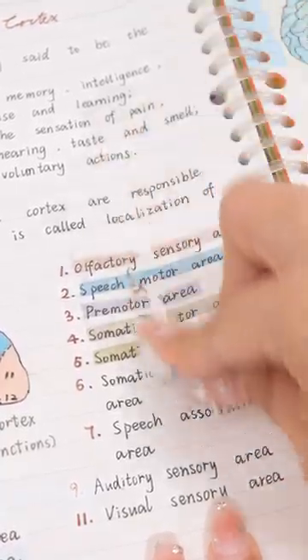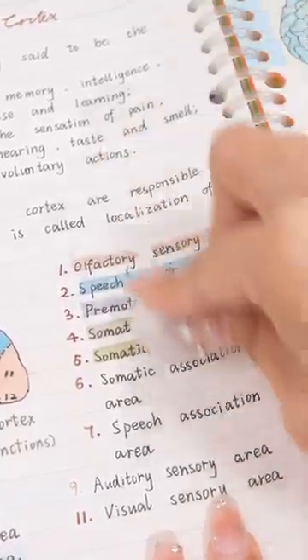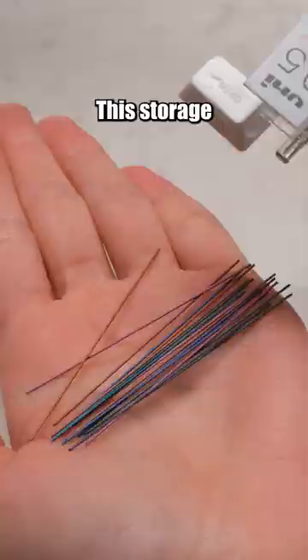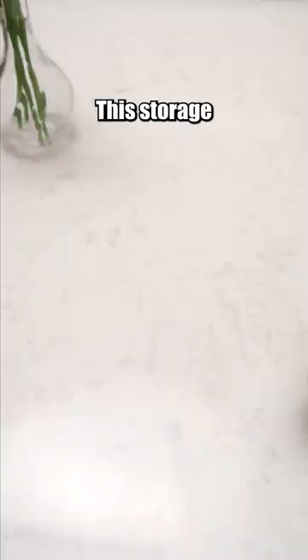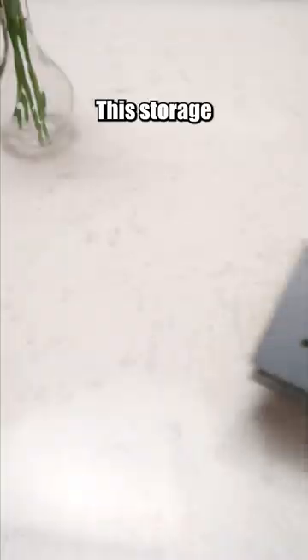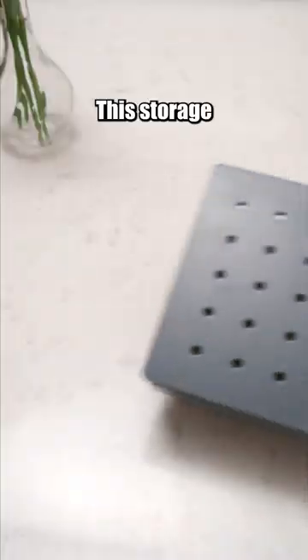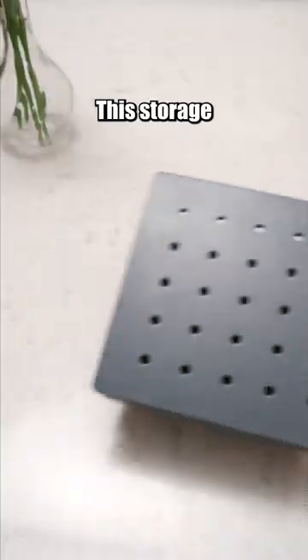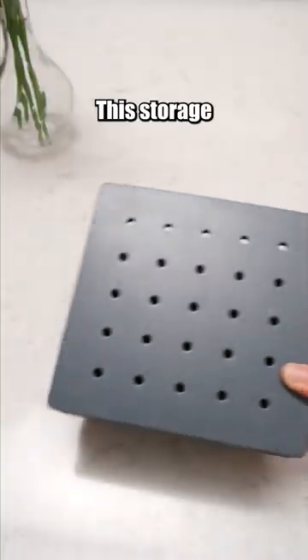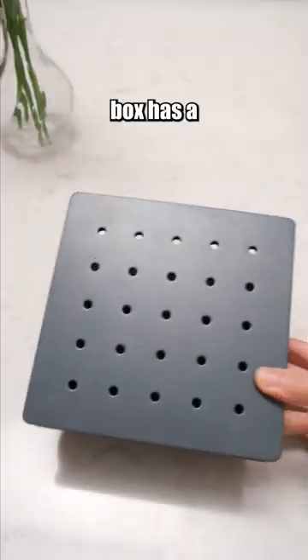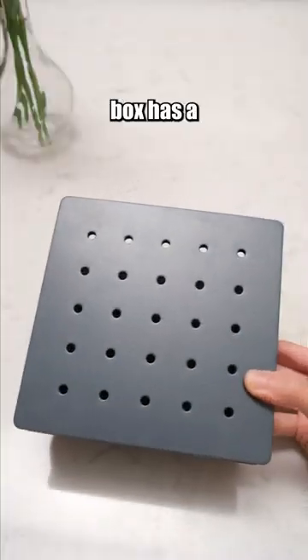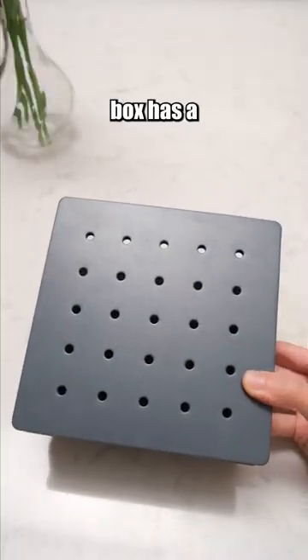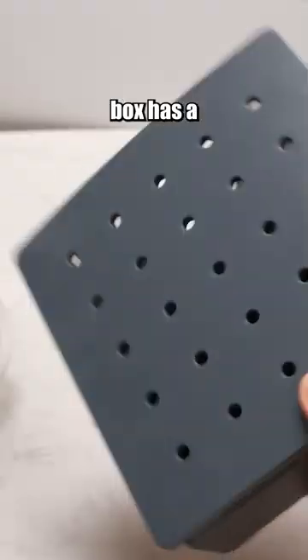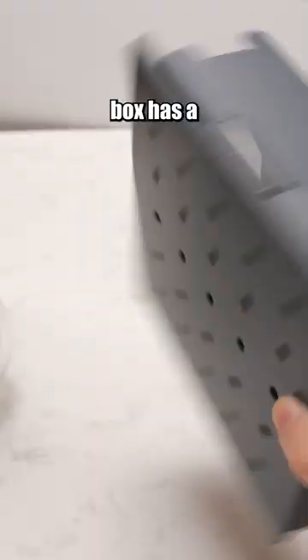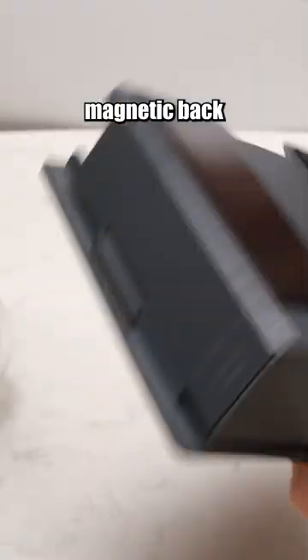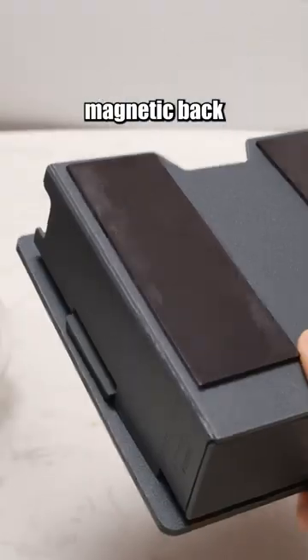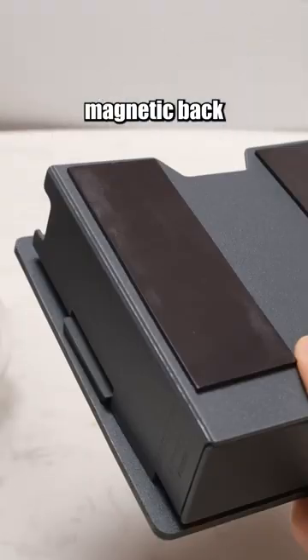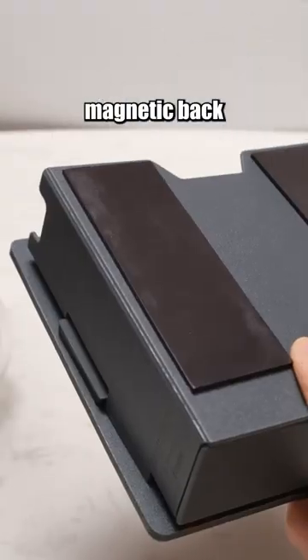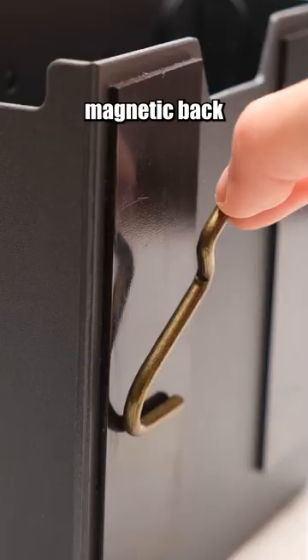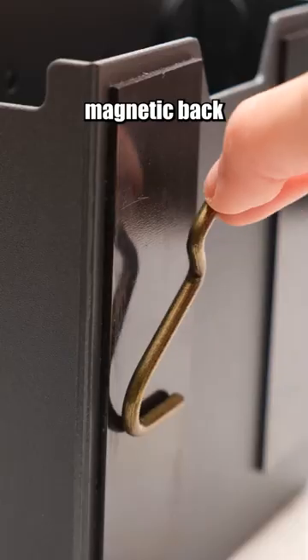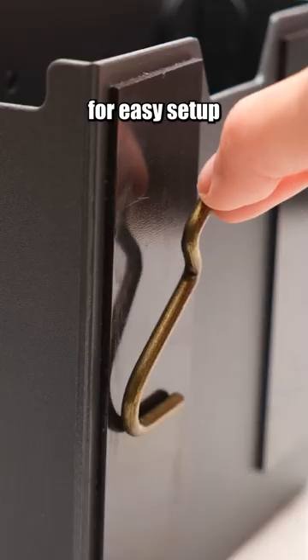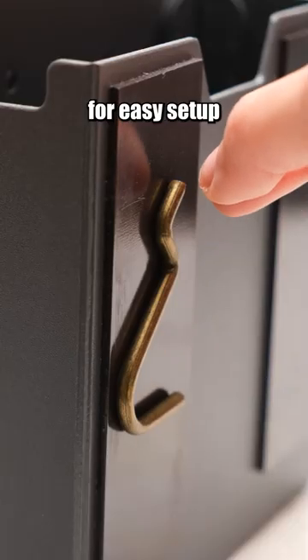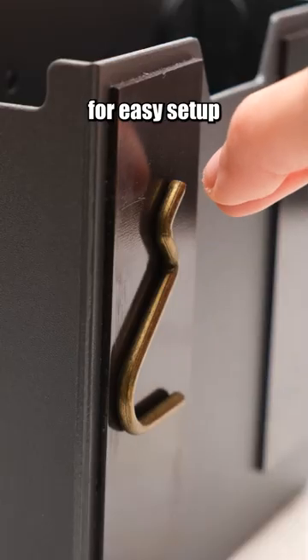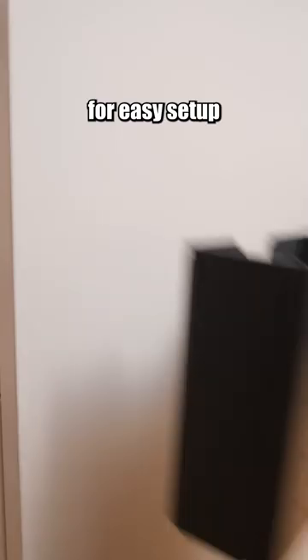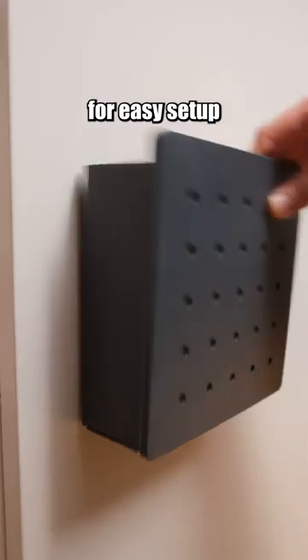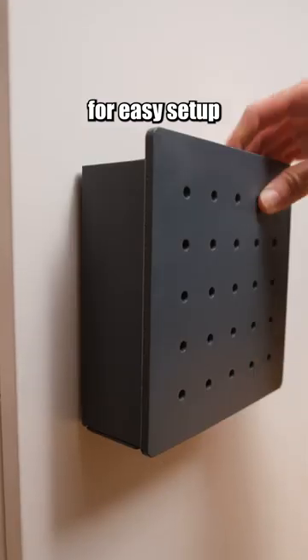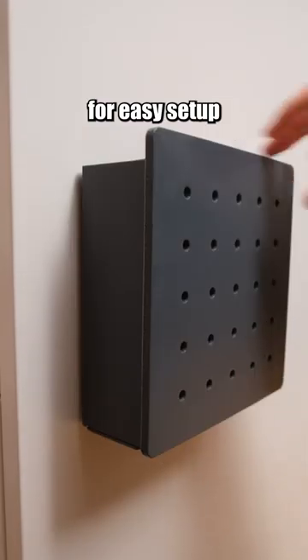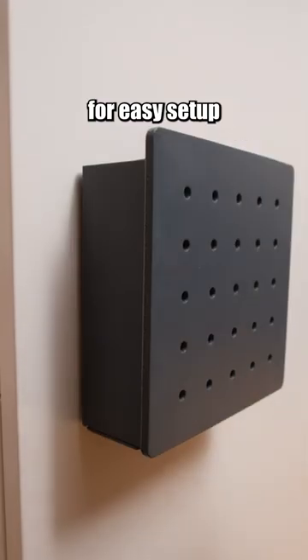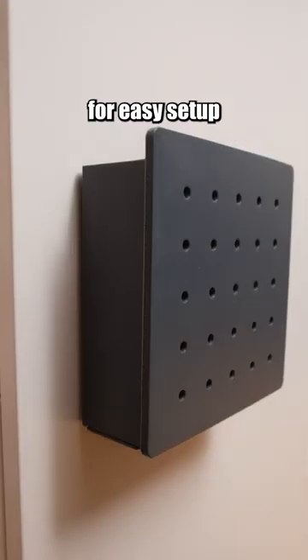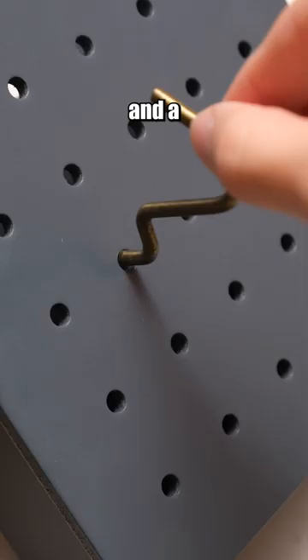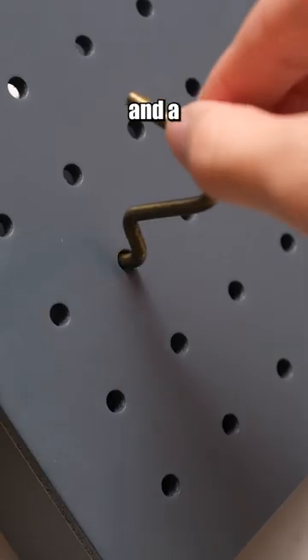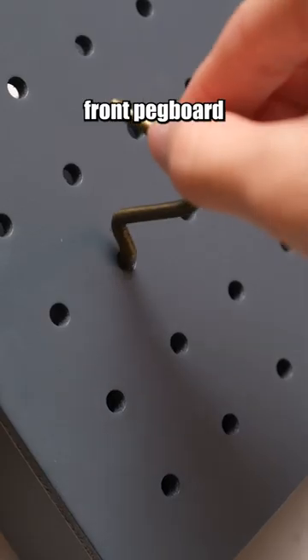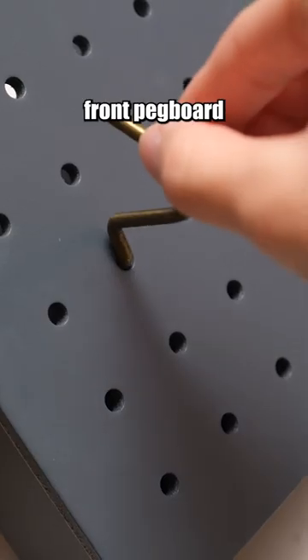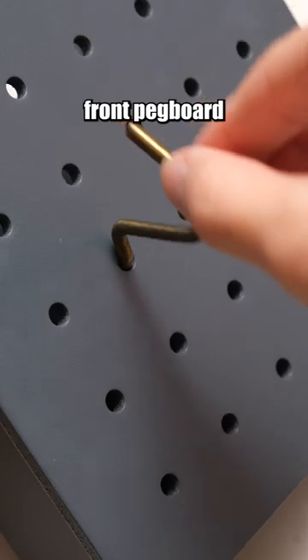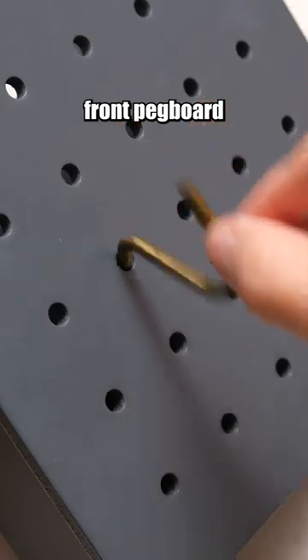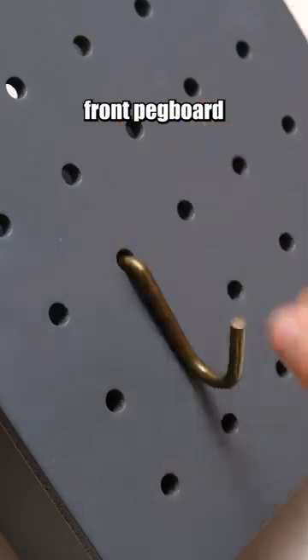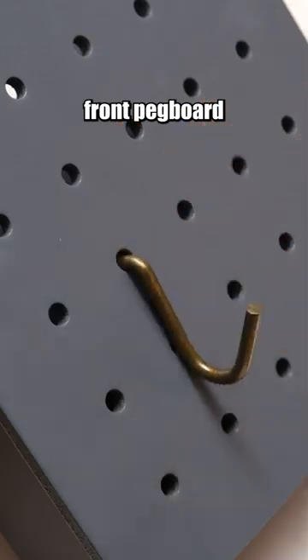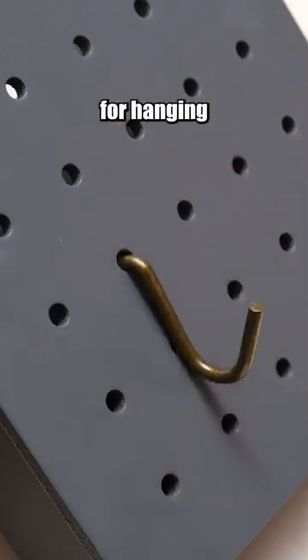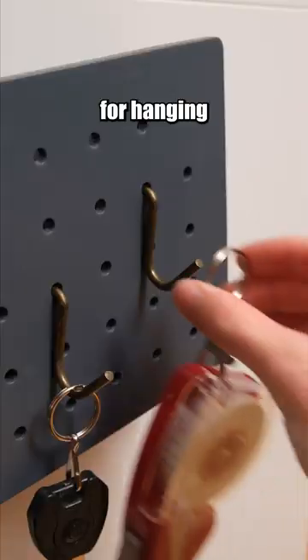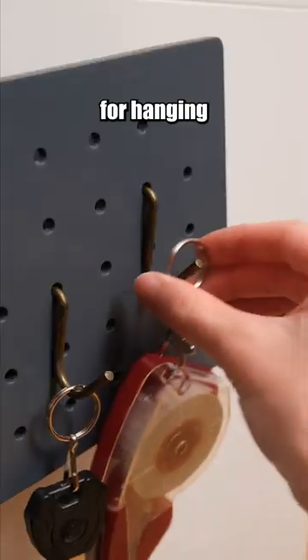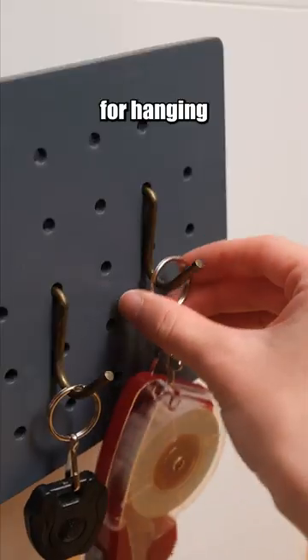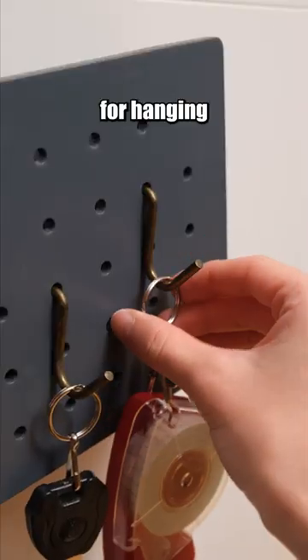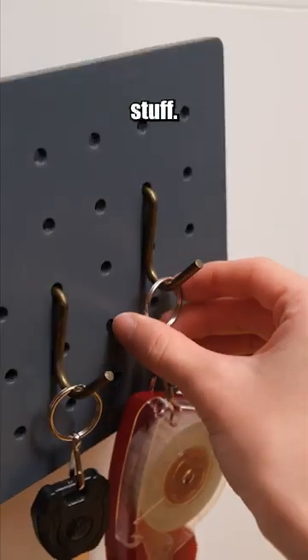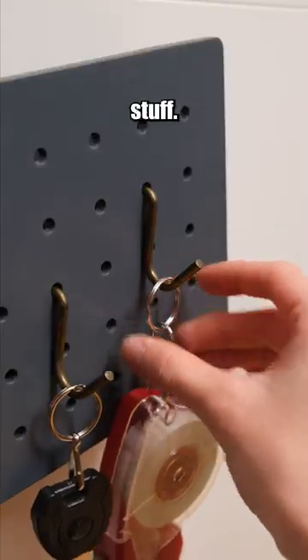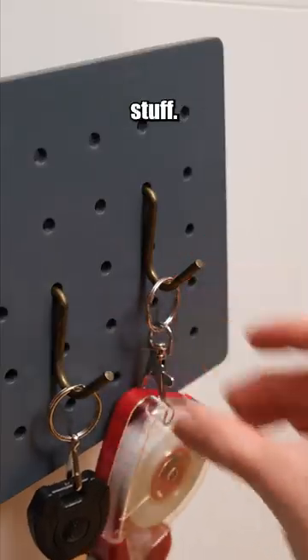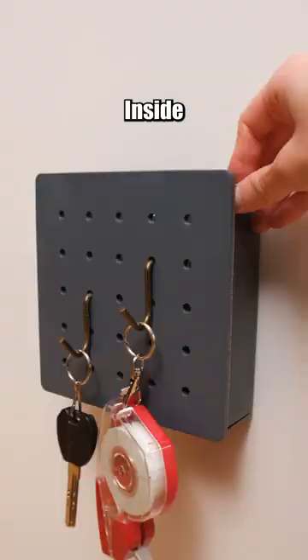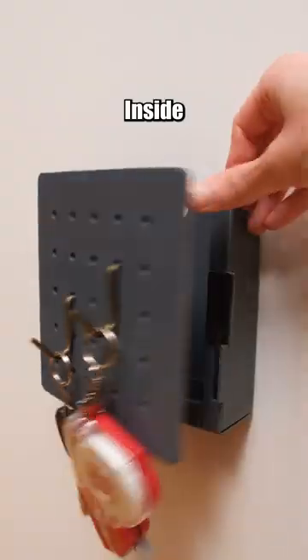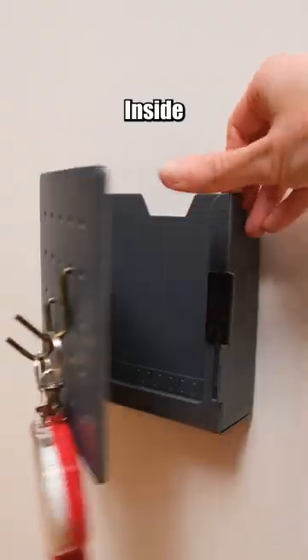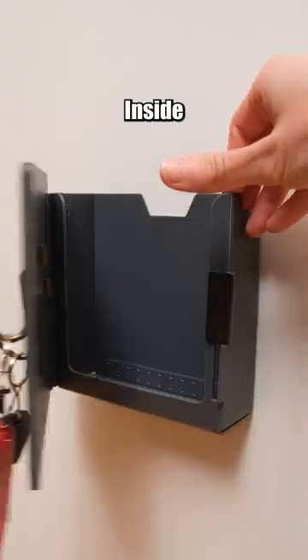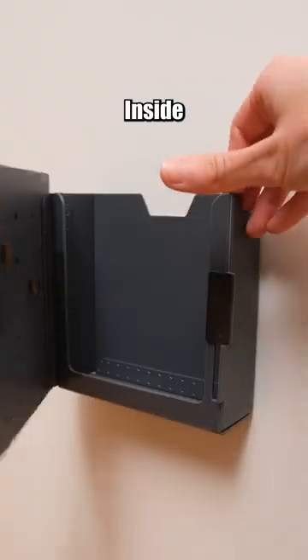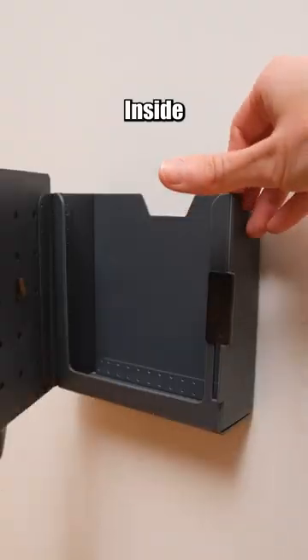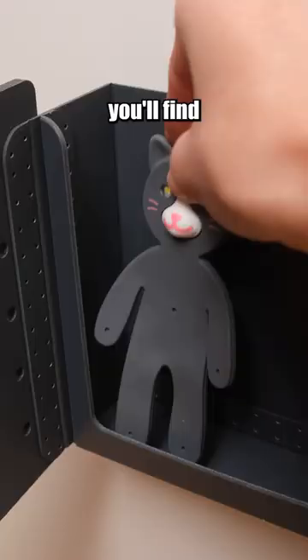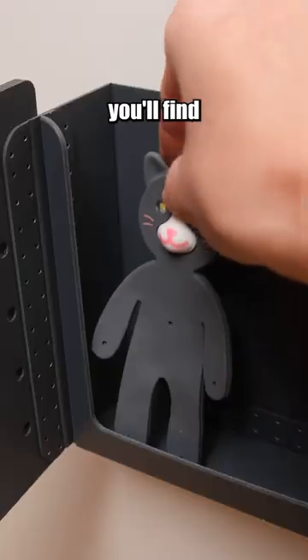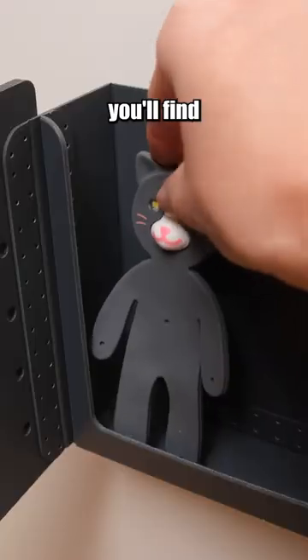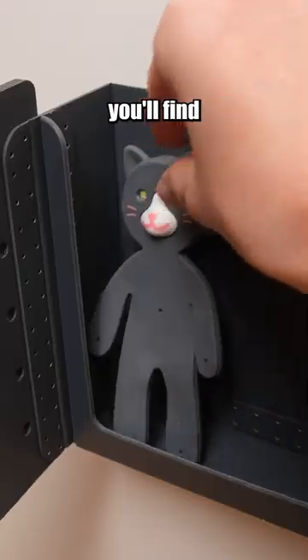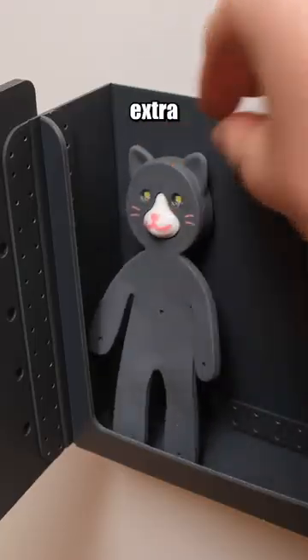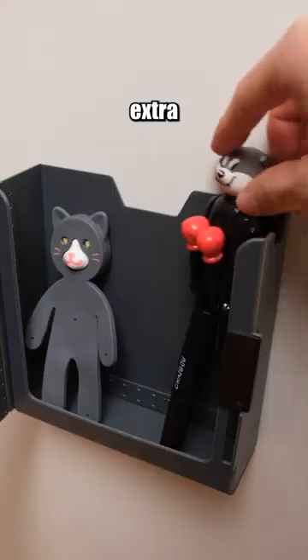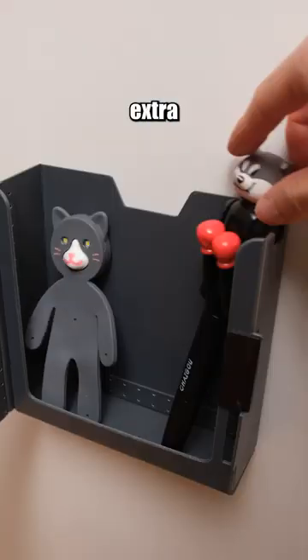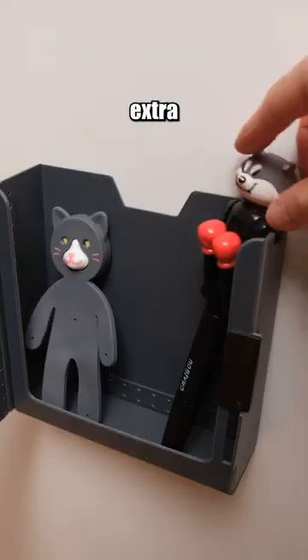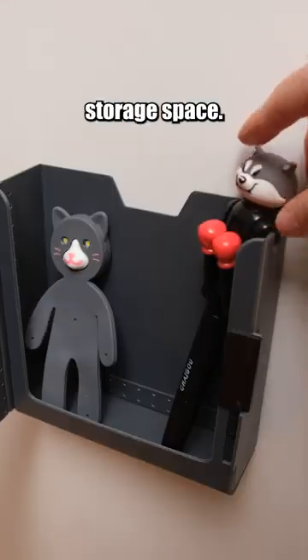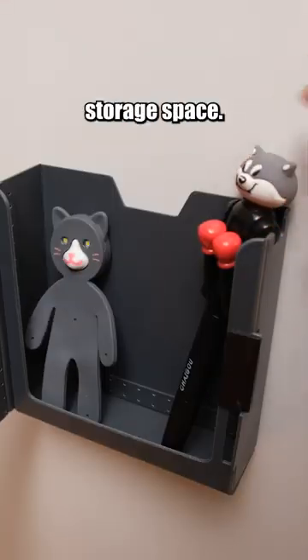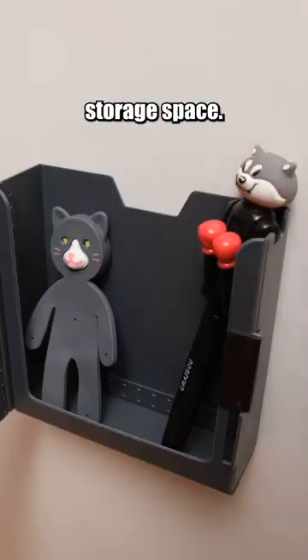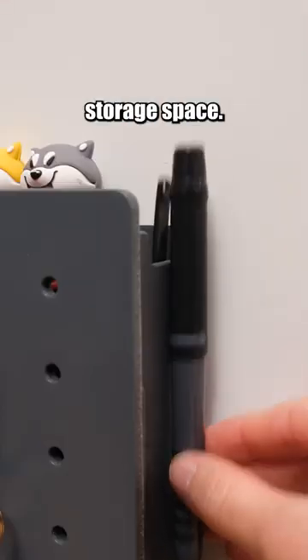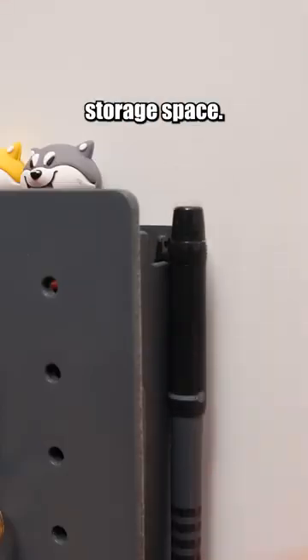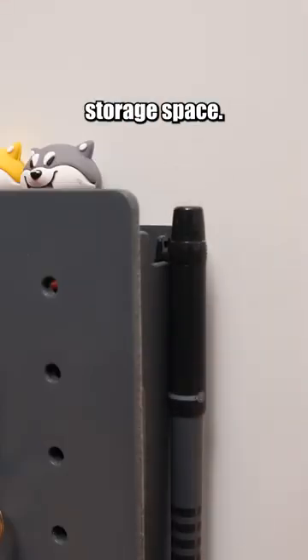This storage box has a magnetic back for easy setup and a front pegboard for hanging stuff. Inside, you'll find extra storage space.